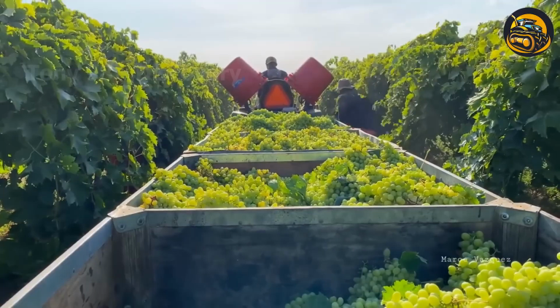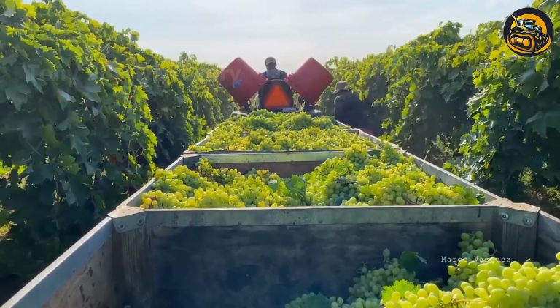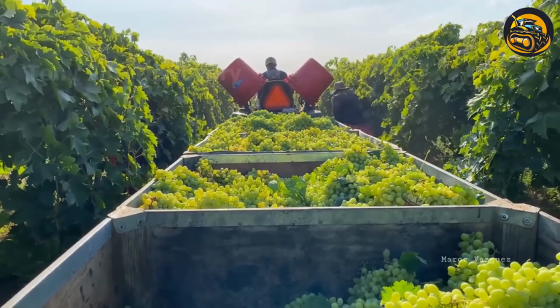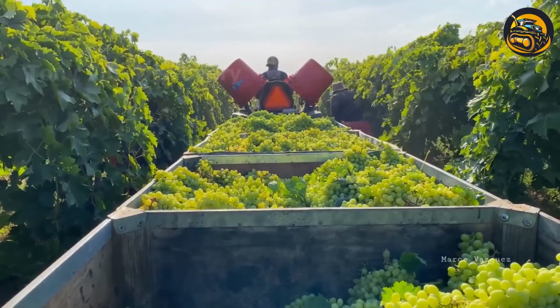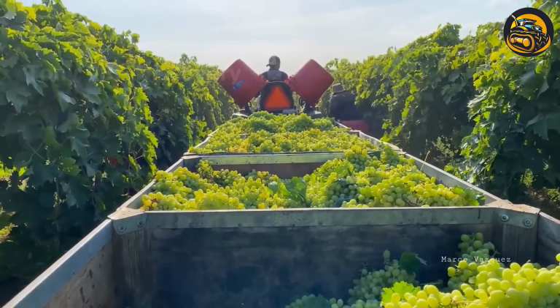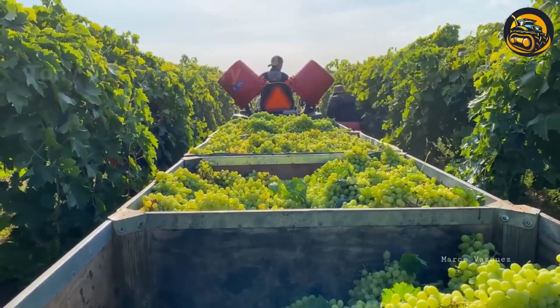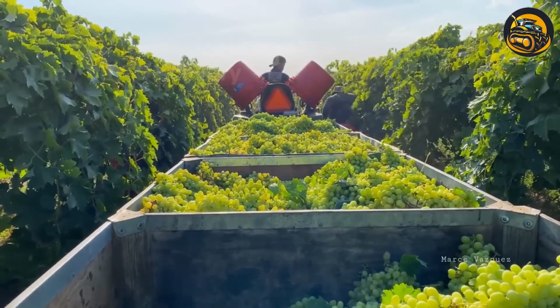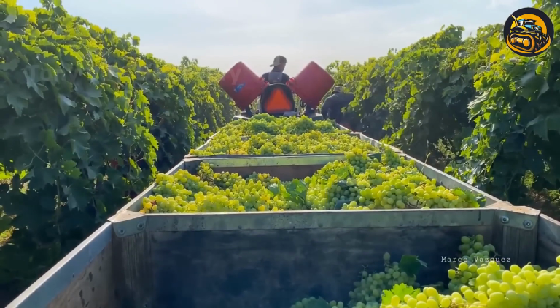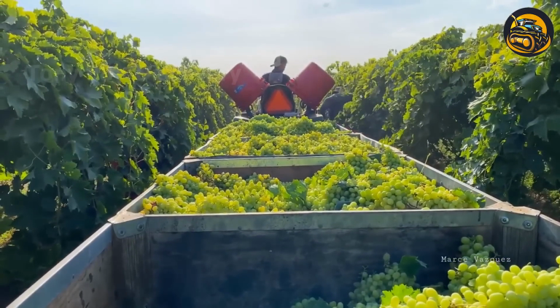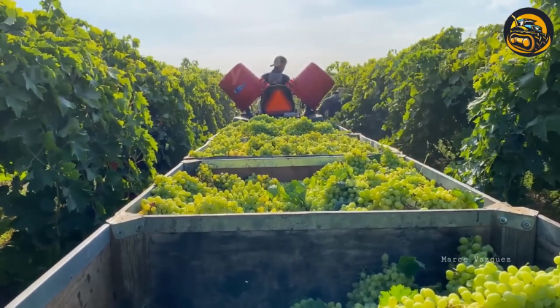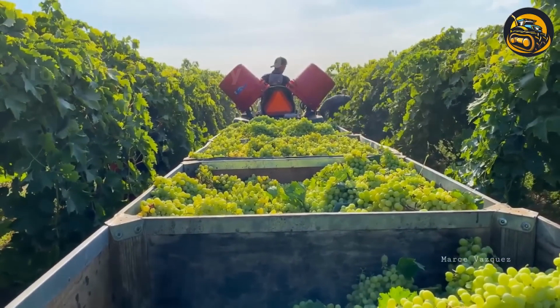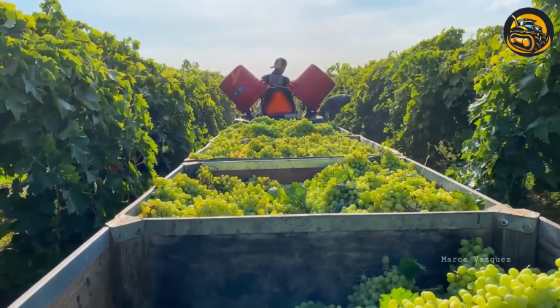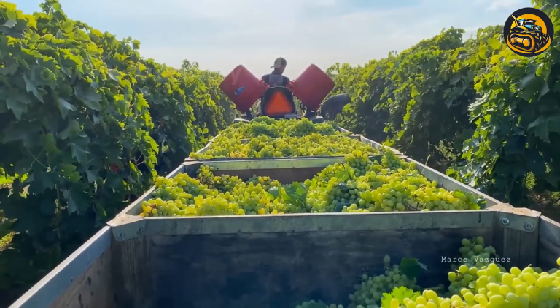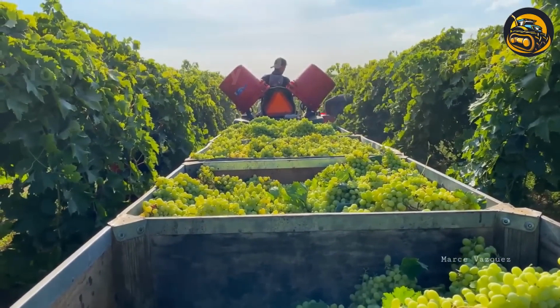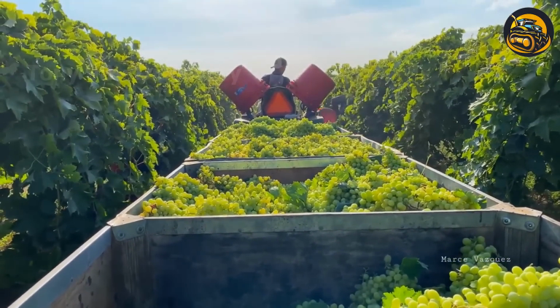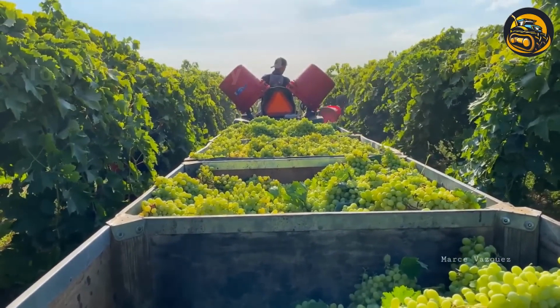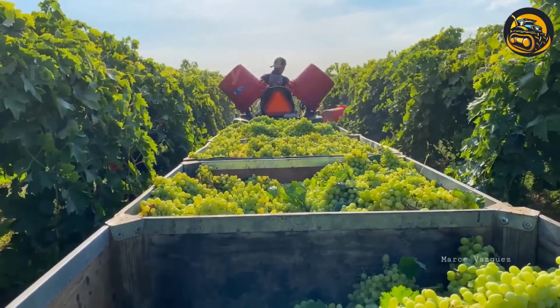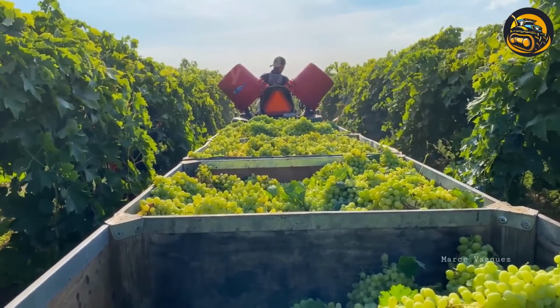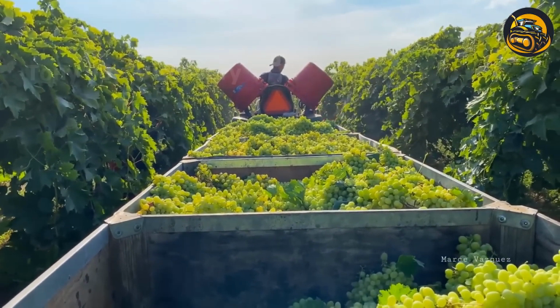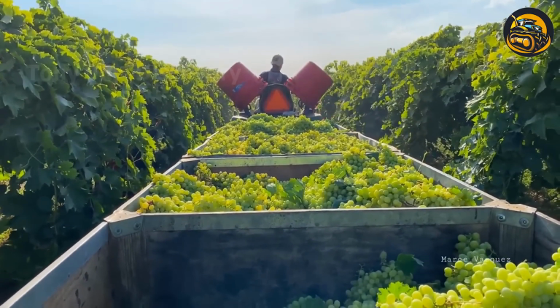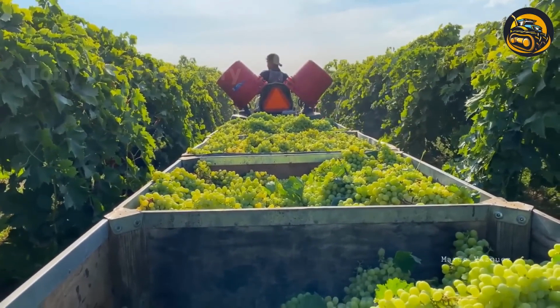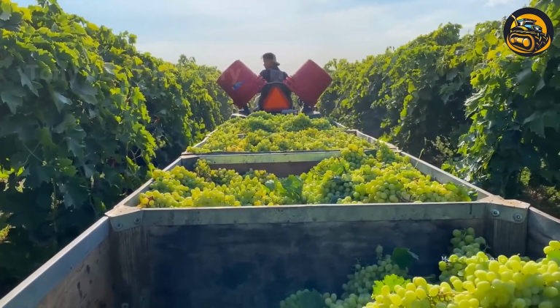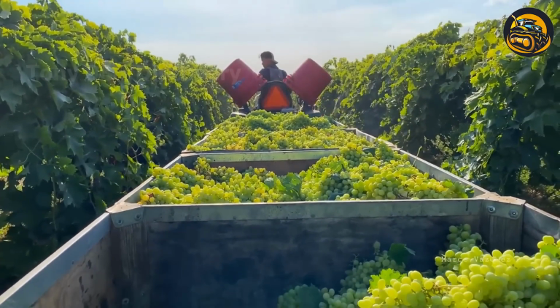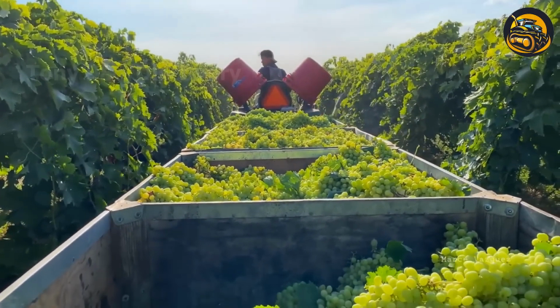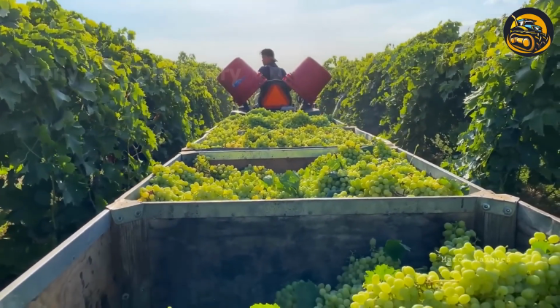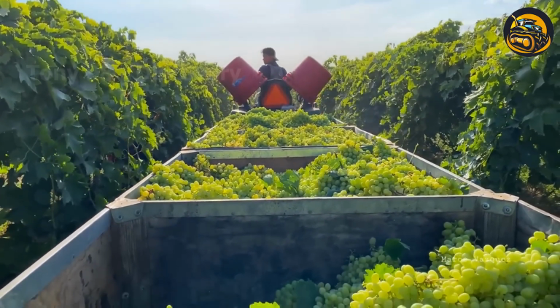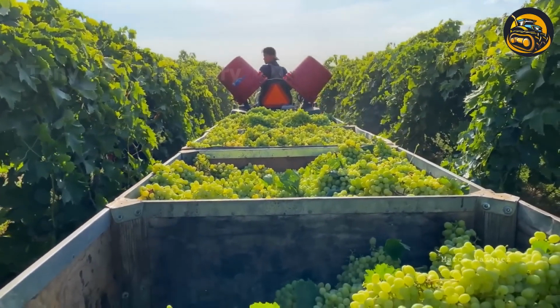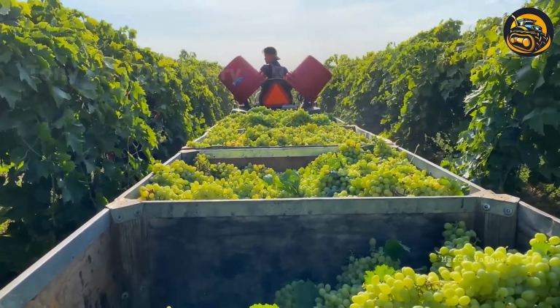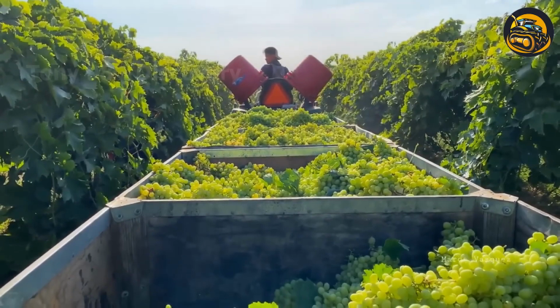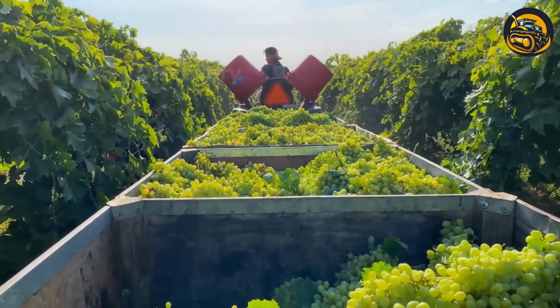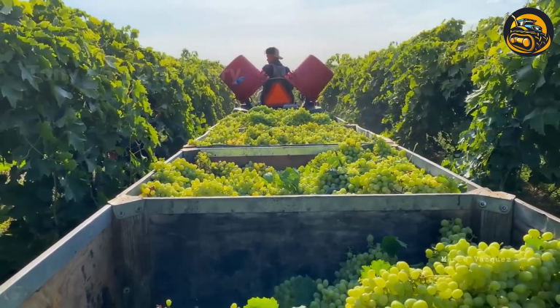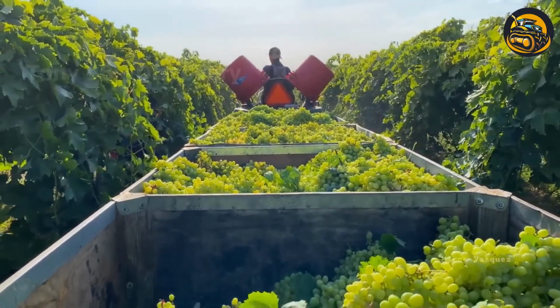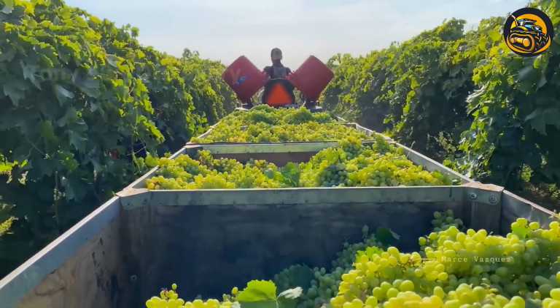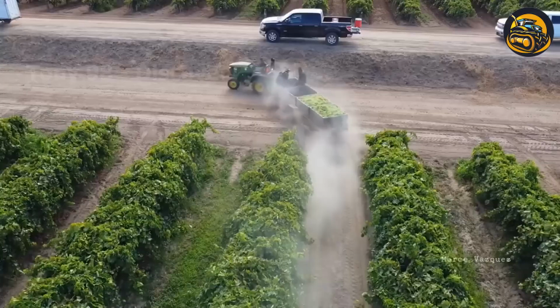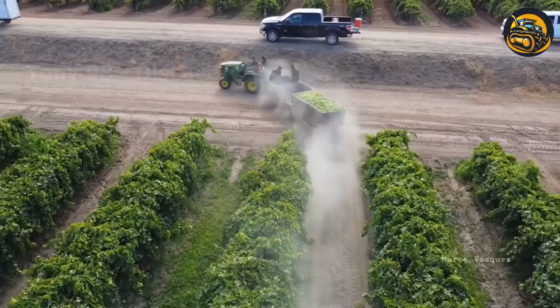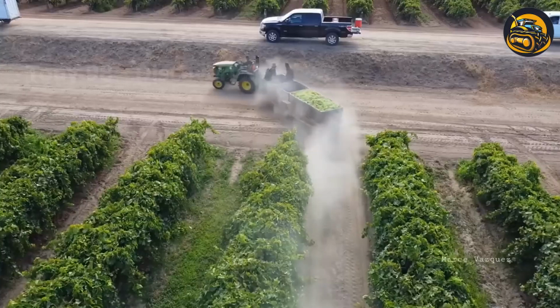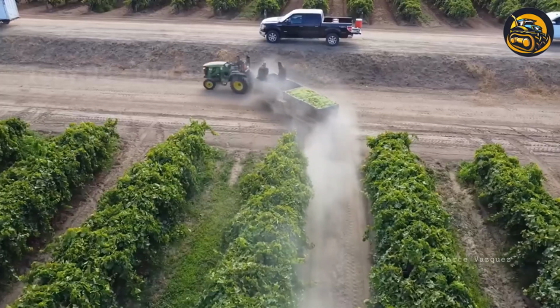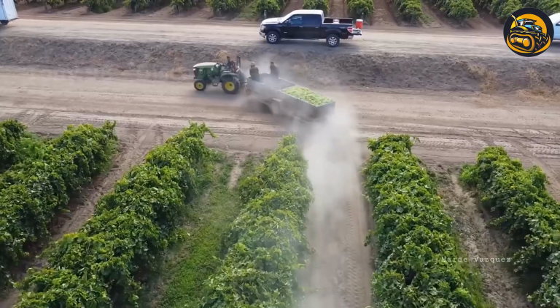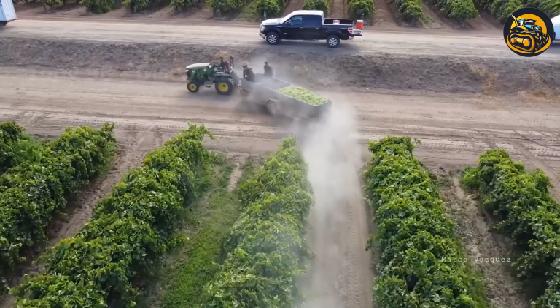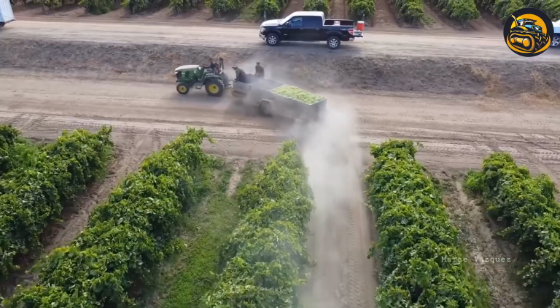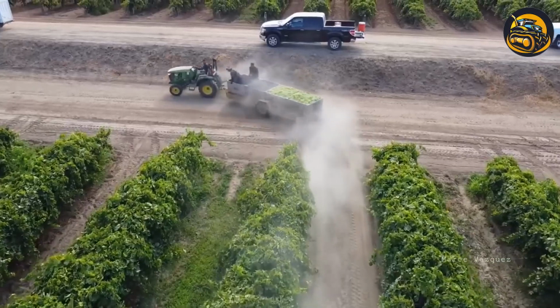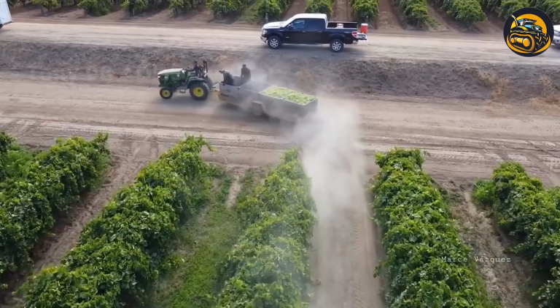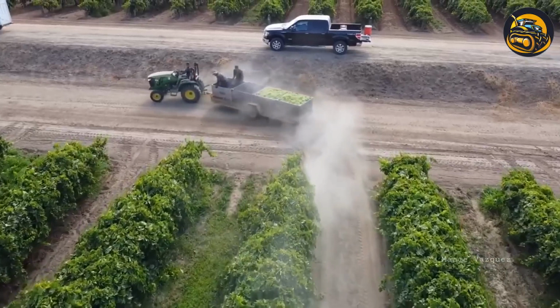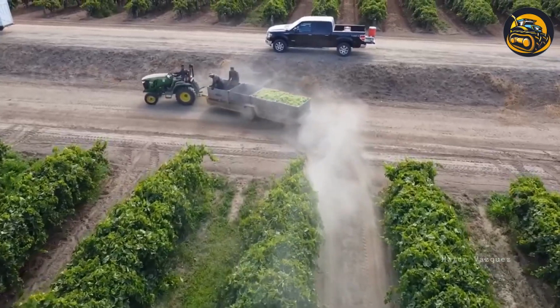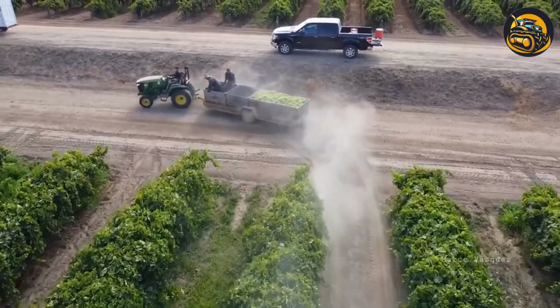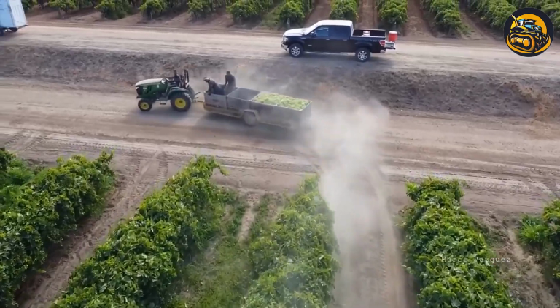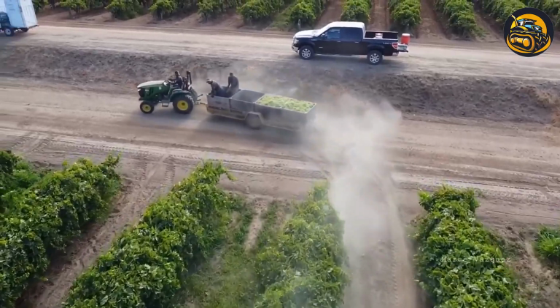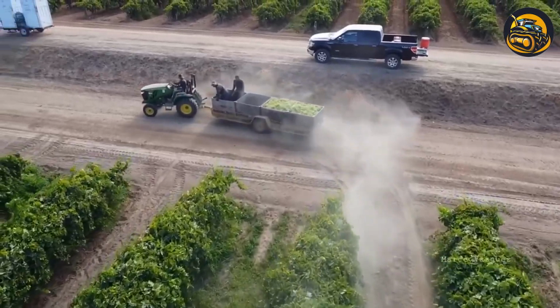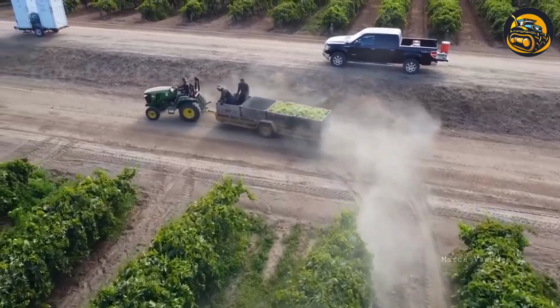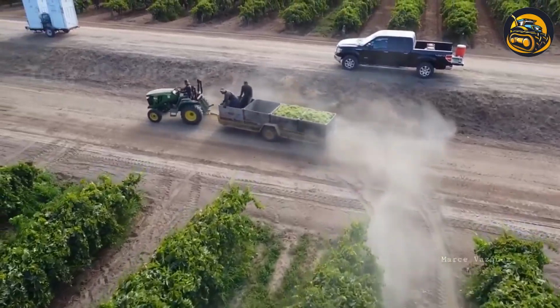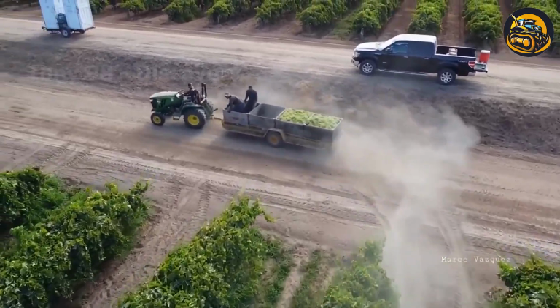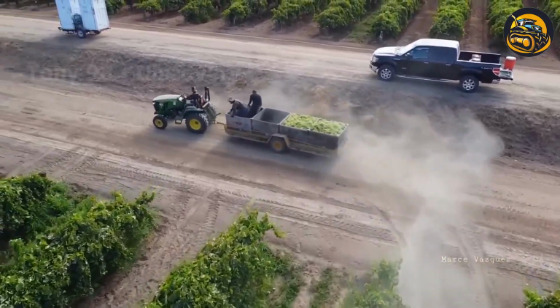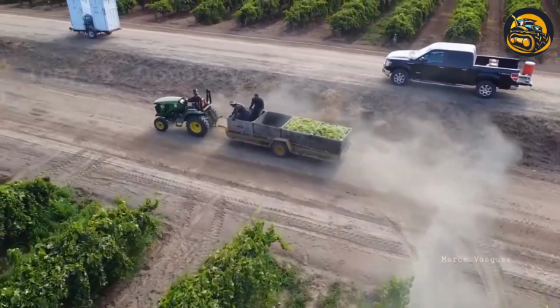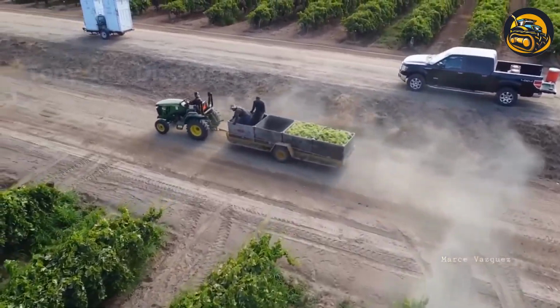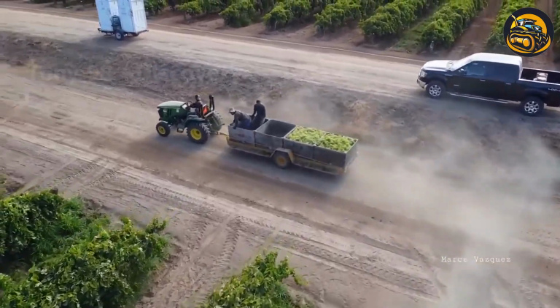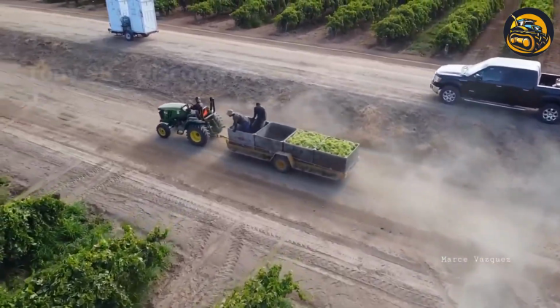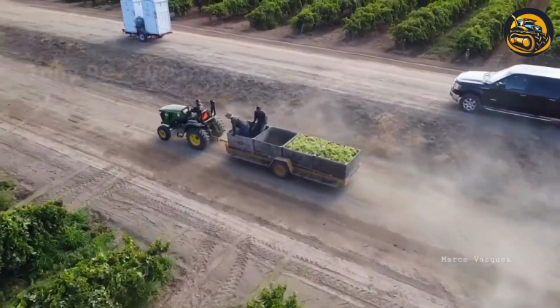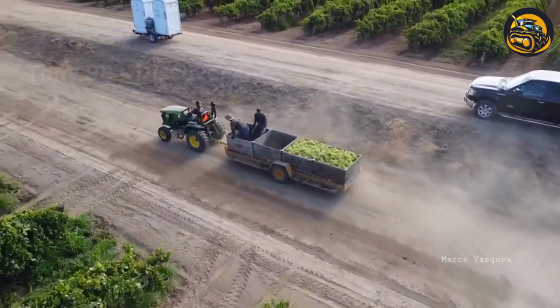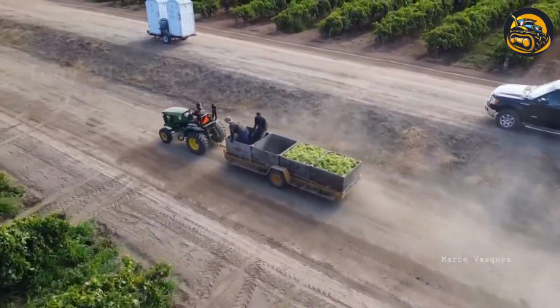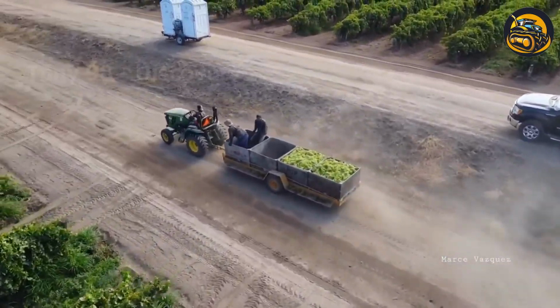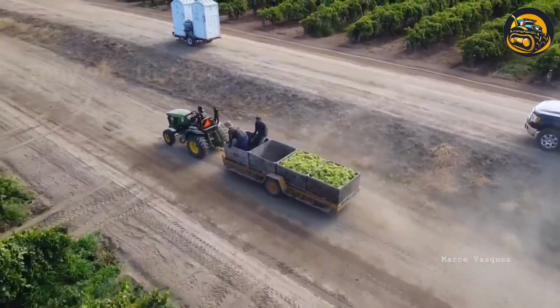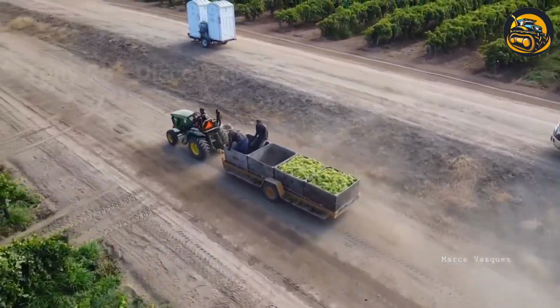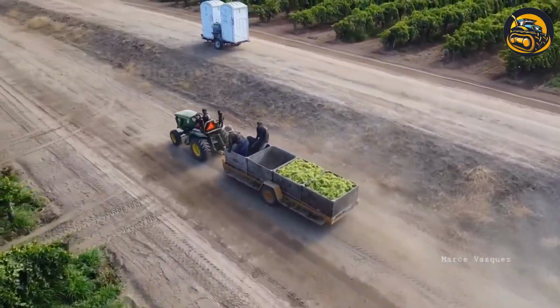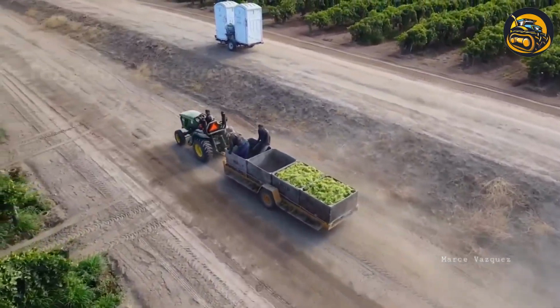As the machine moves along the rows, crates are filled with freshly picked grapes, ready for transportation to the winery.